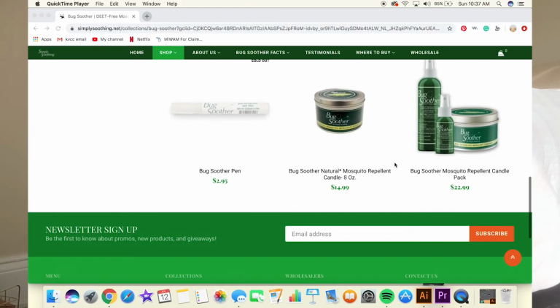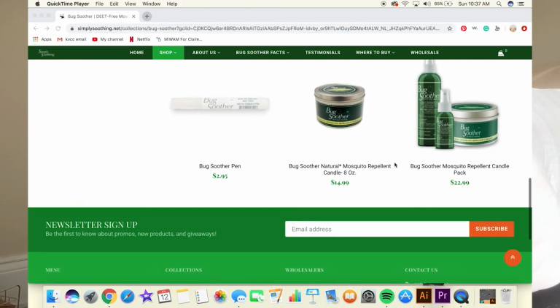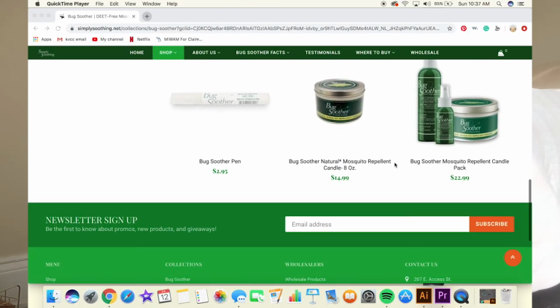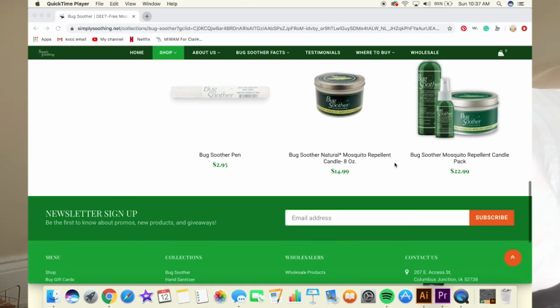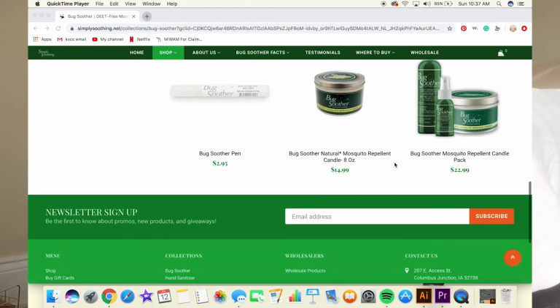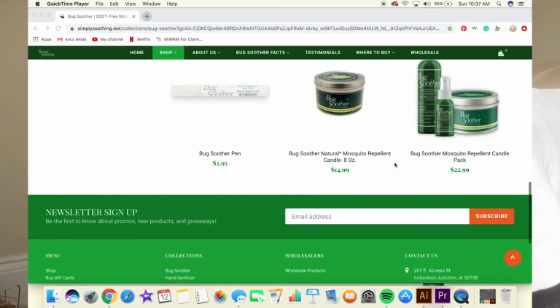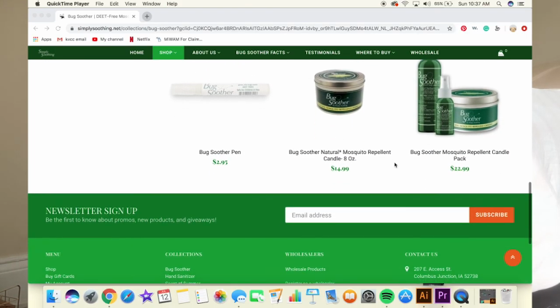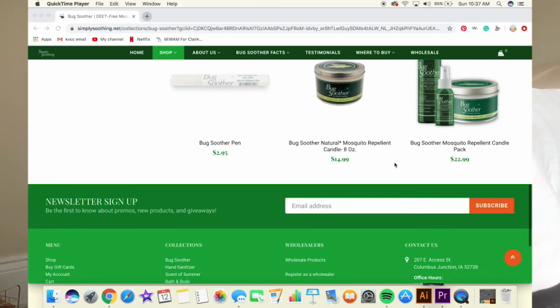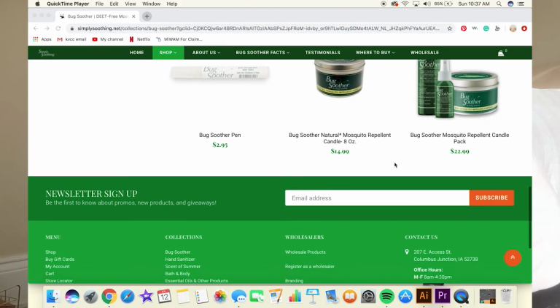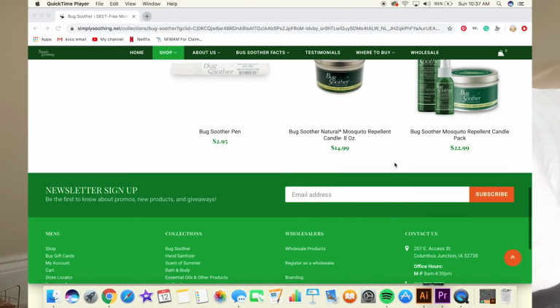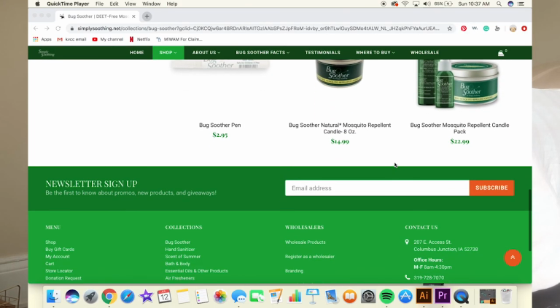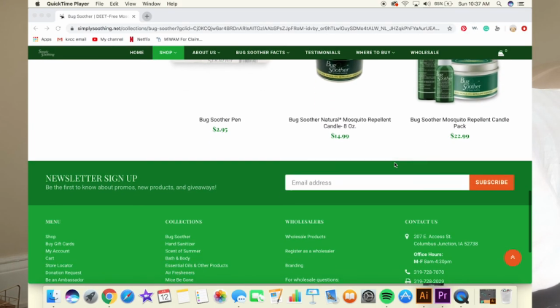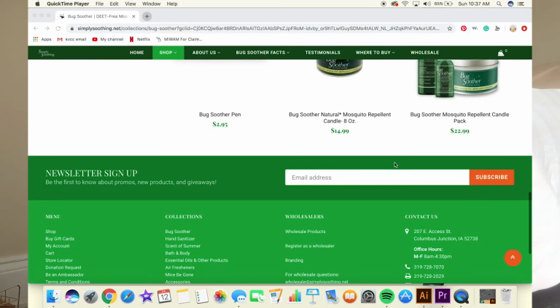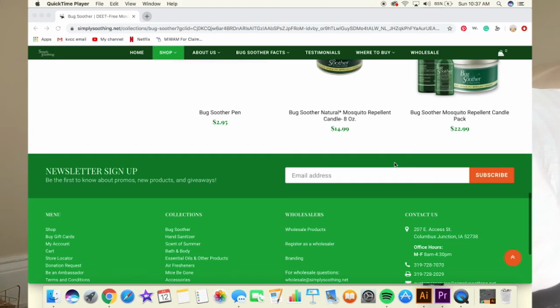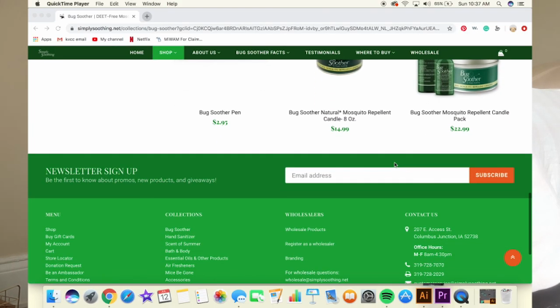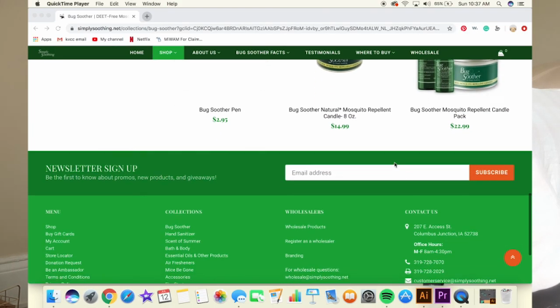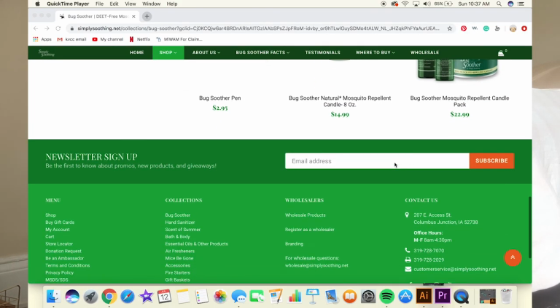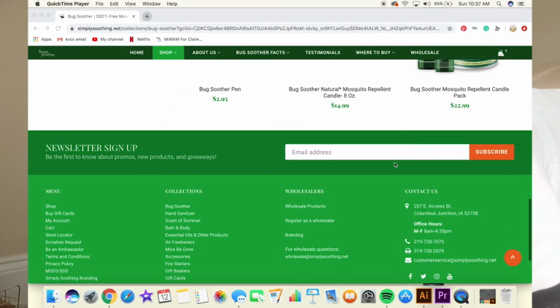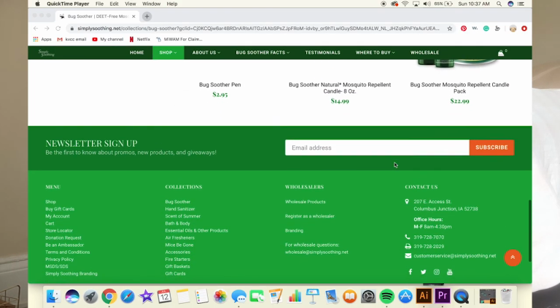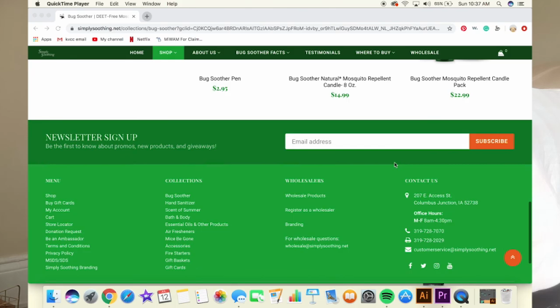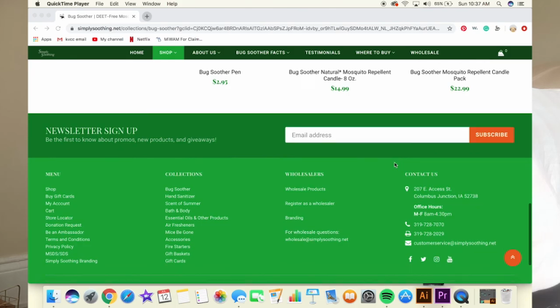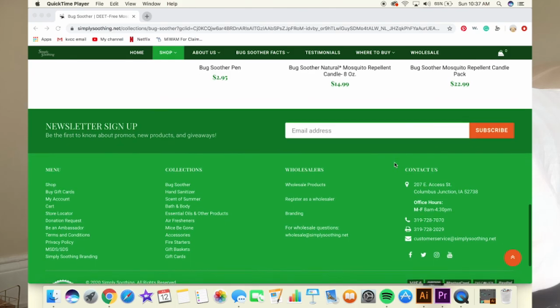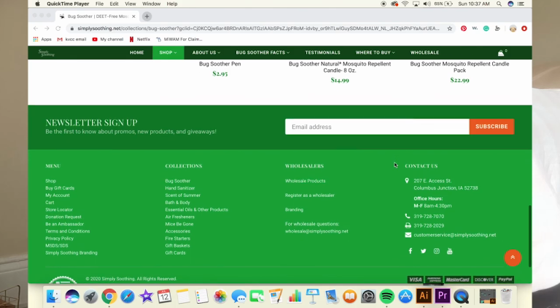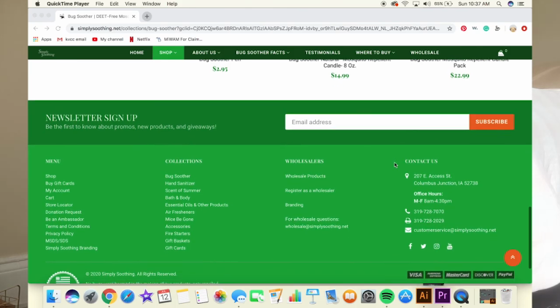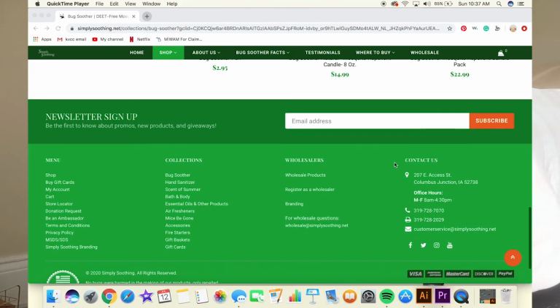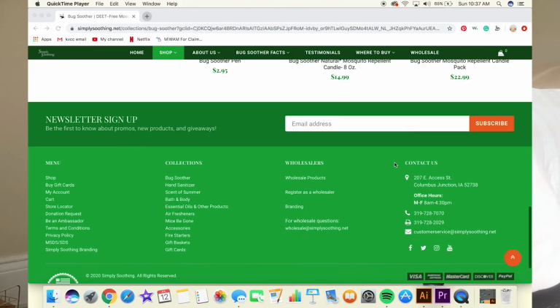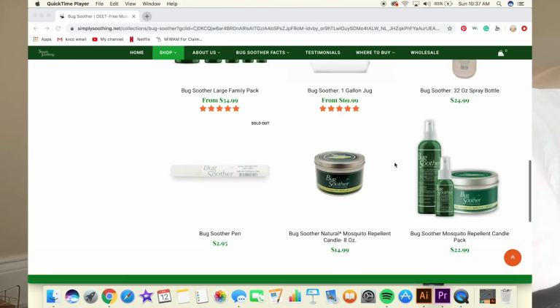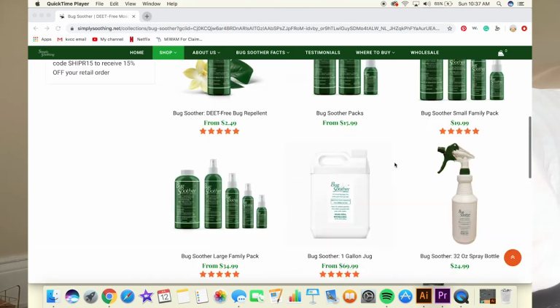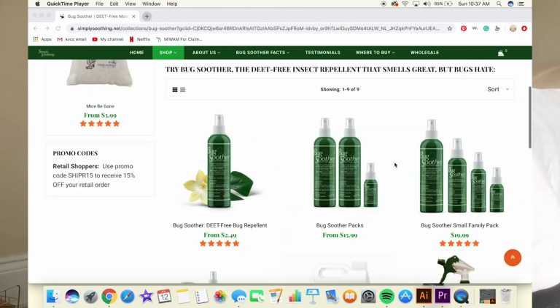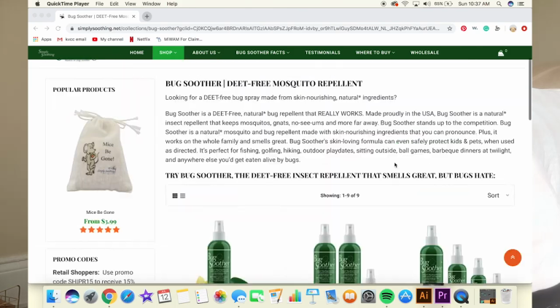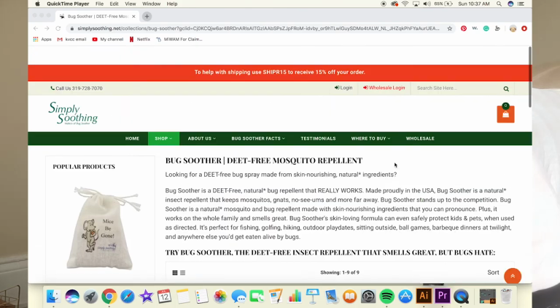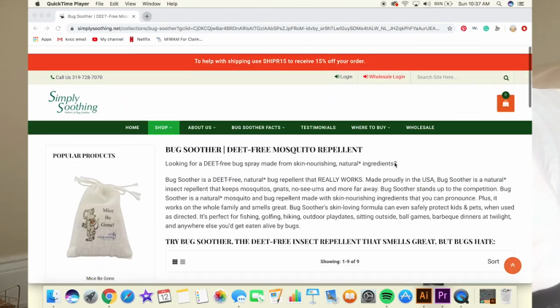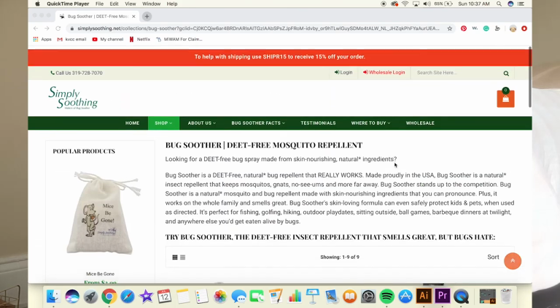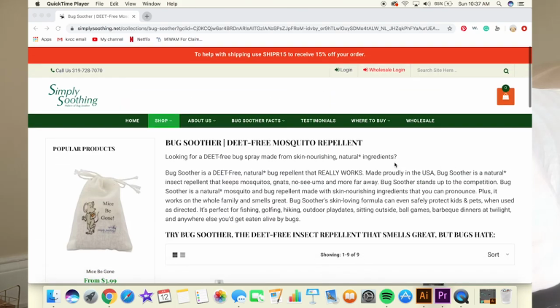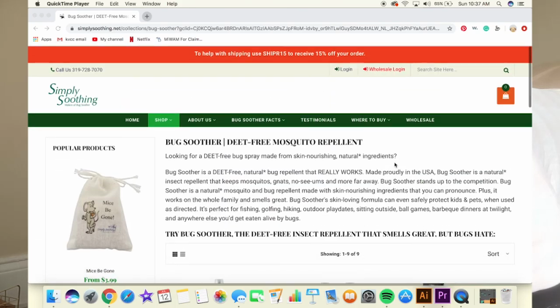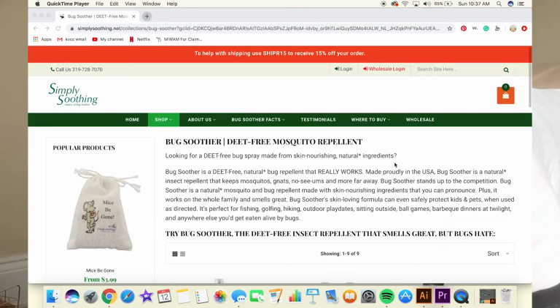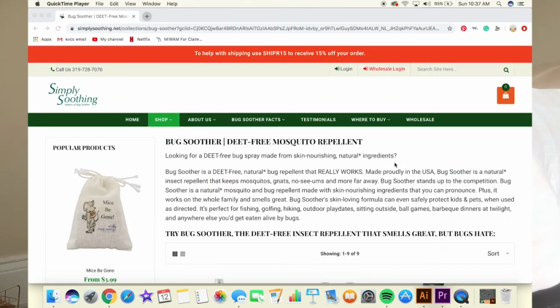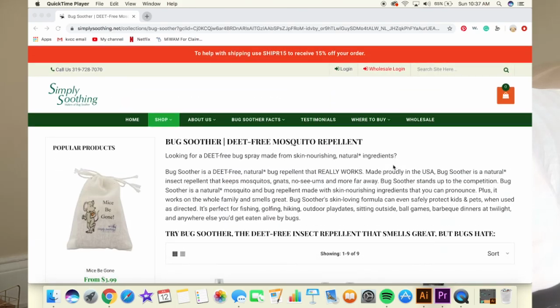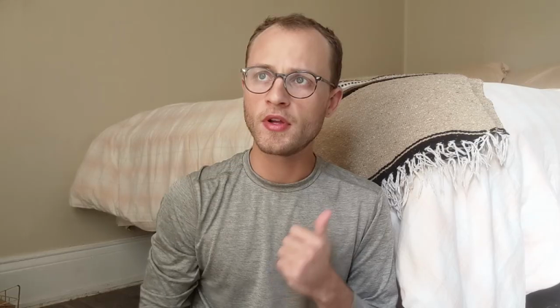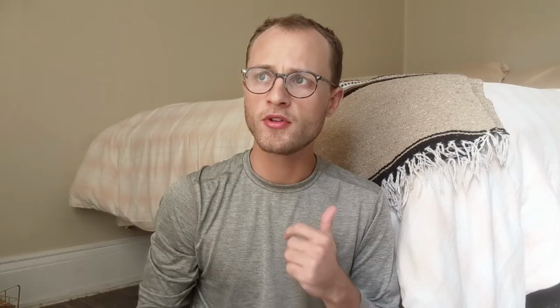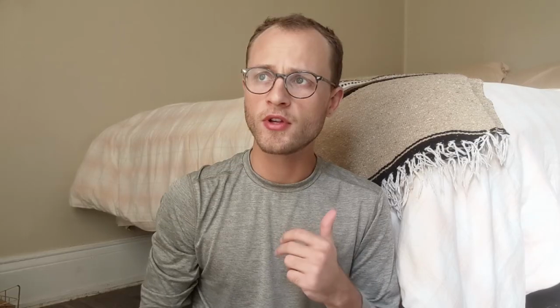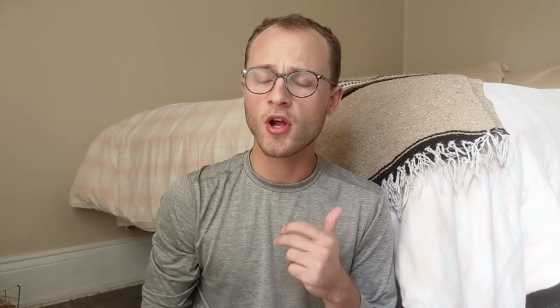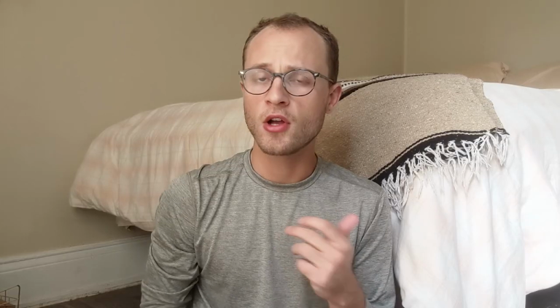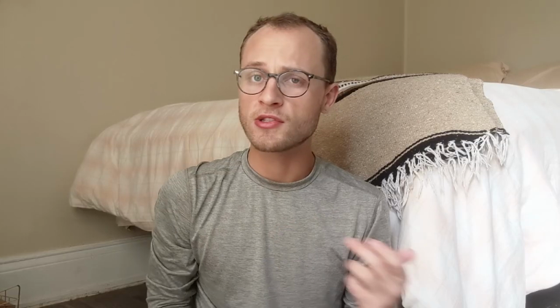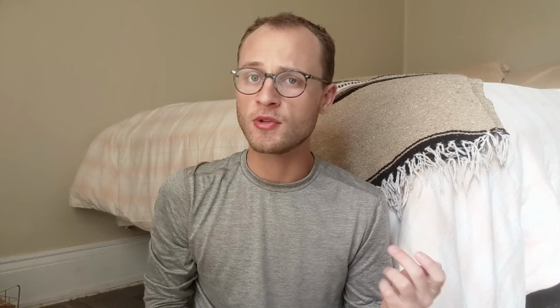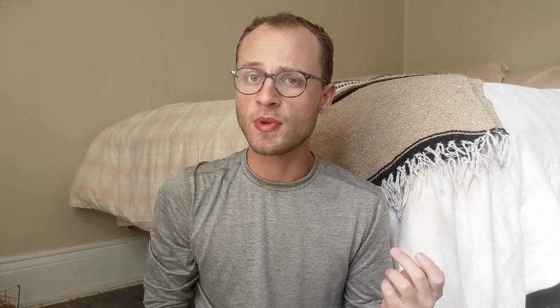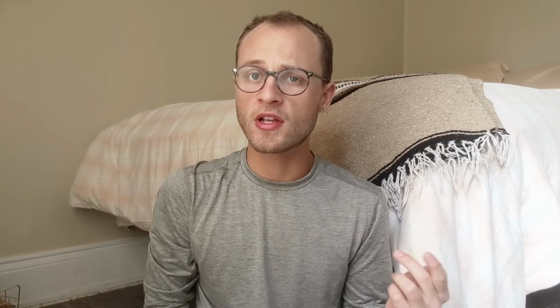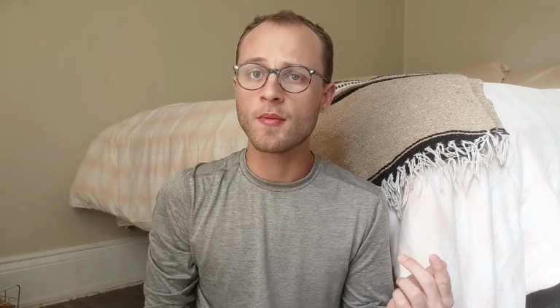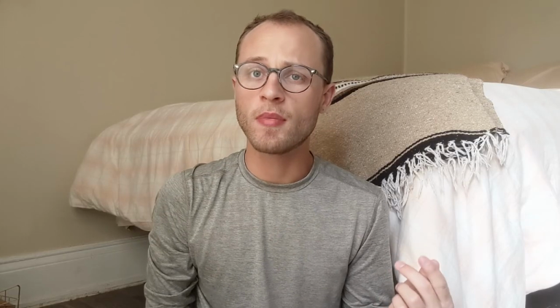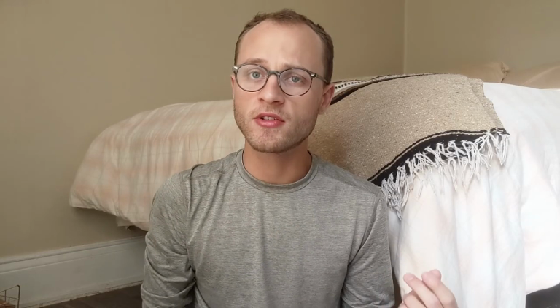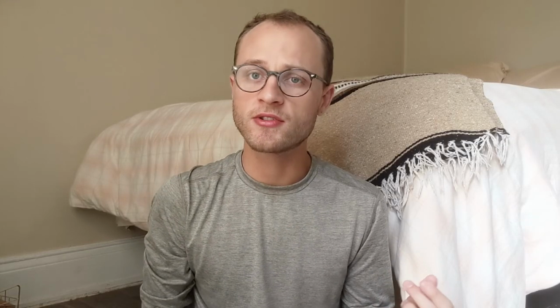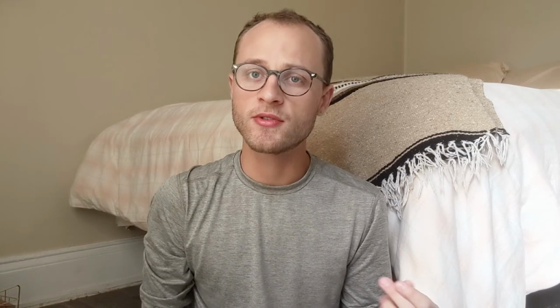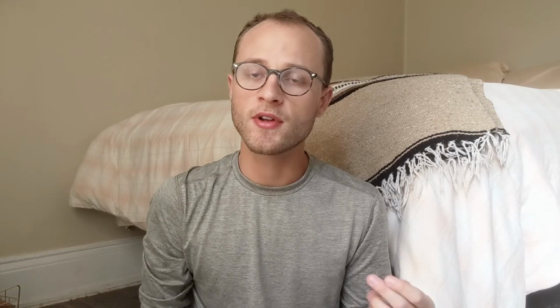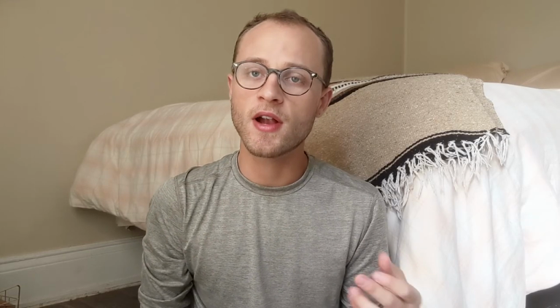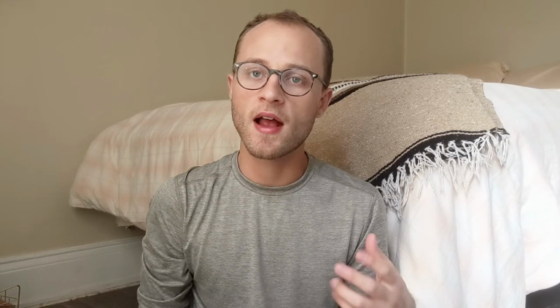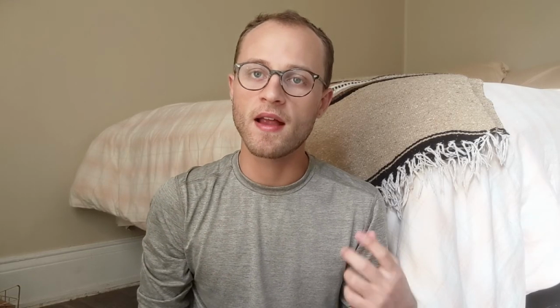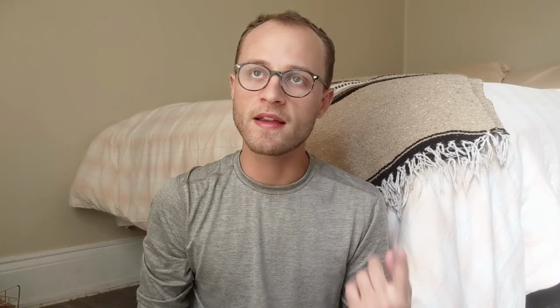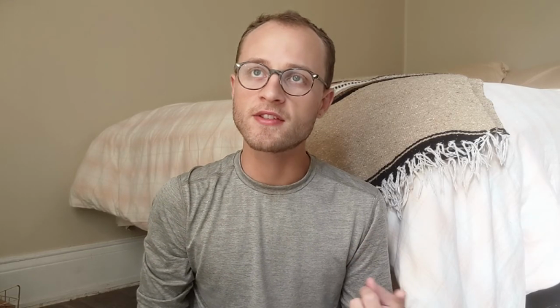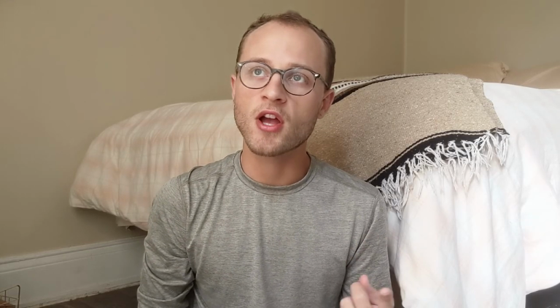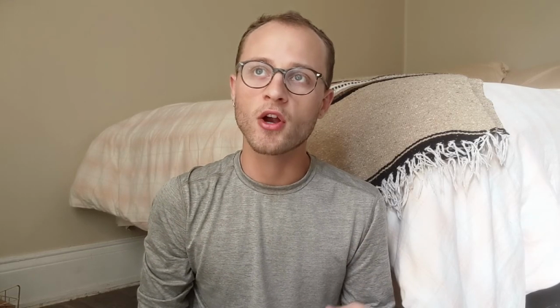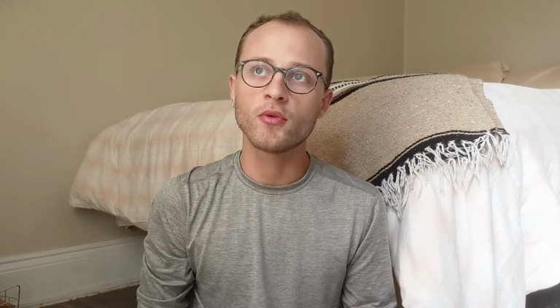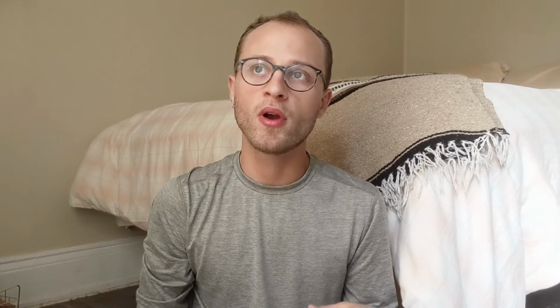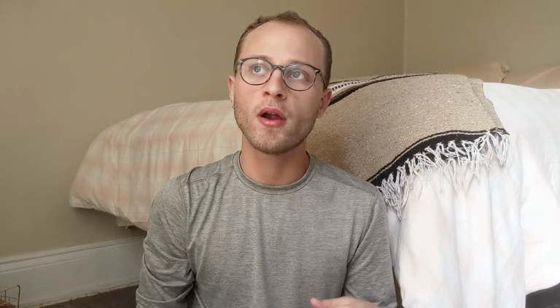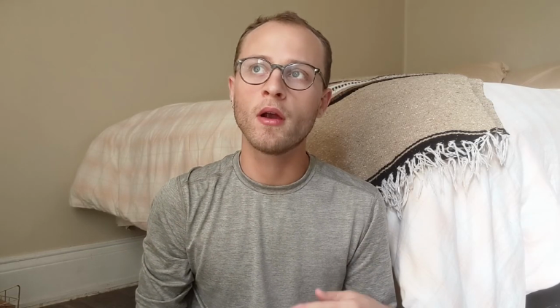I first came across Bug Soother from a friend's parent who does natural product marketing — she really wanted me to try it. But you can also pick up Bug Soother at Ace Hardware.